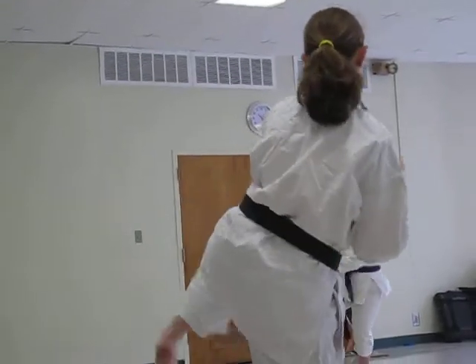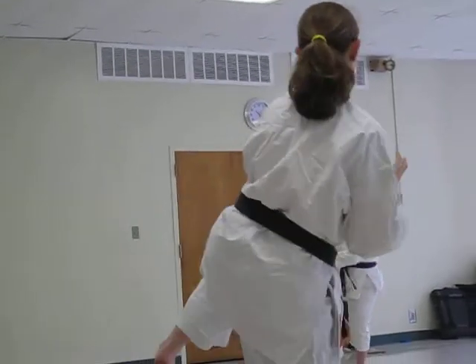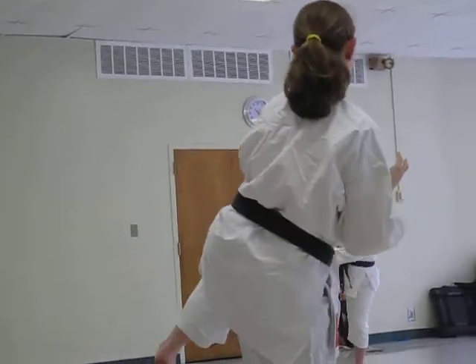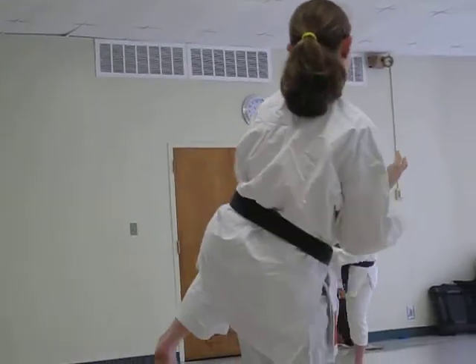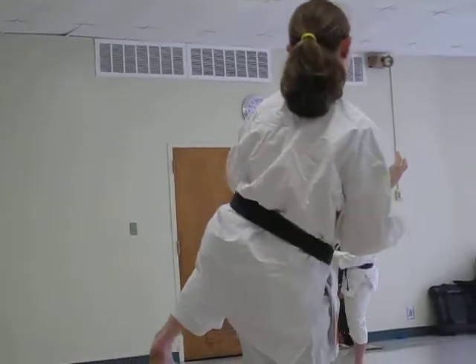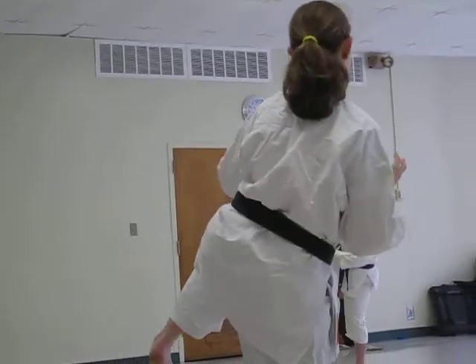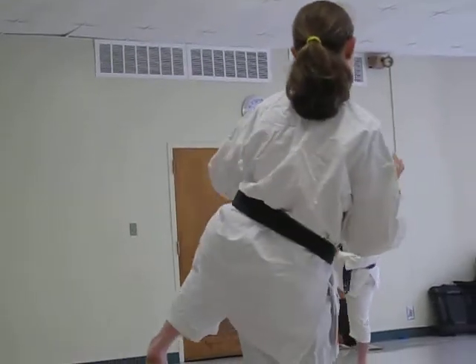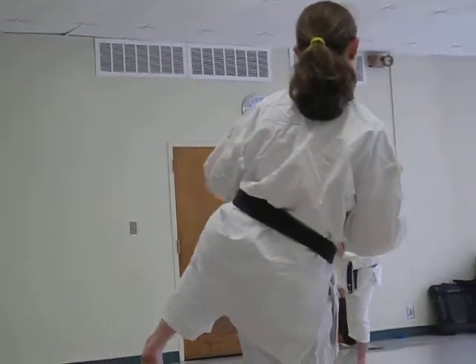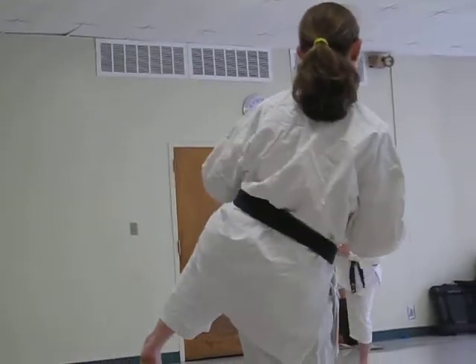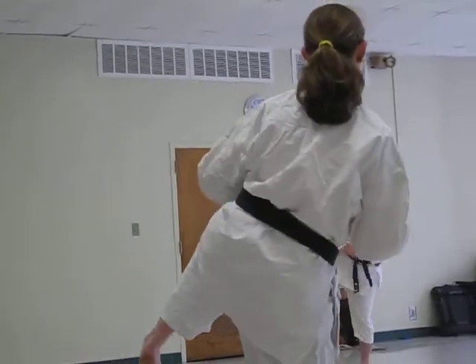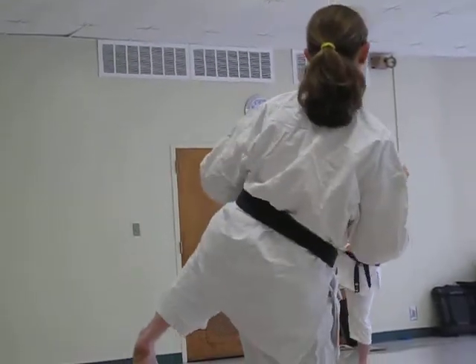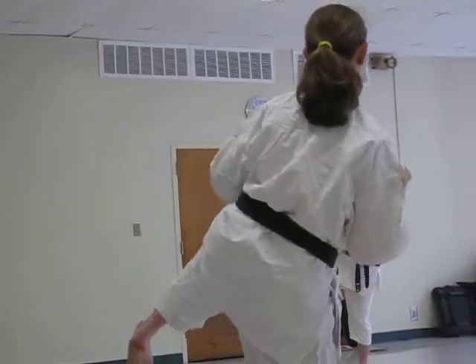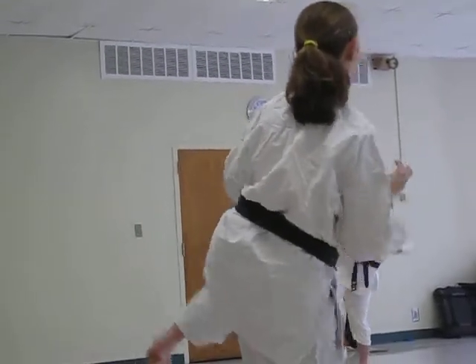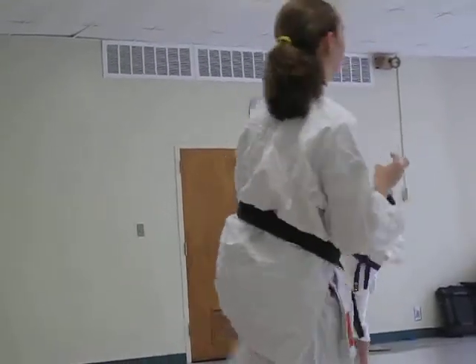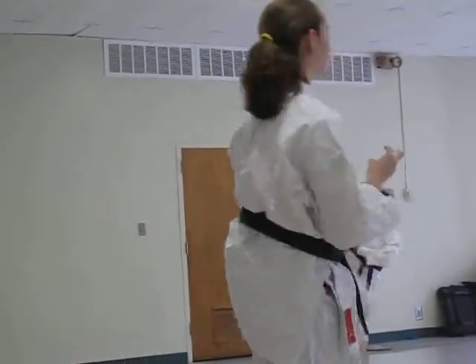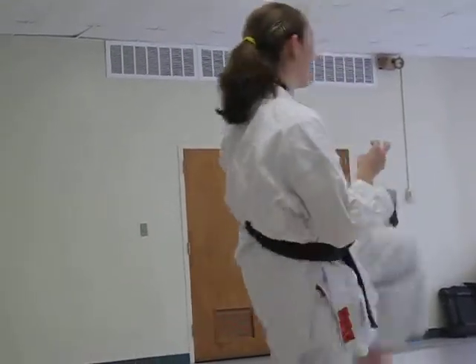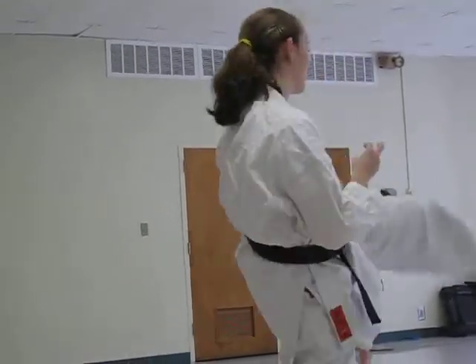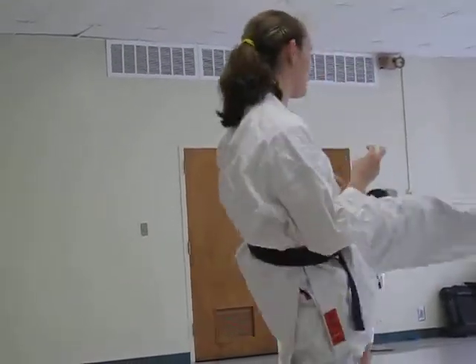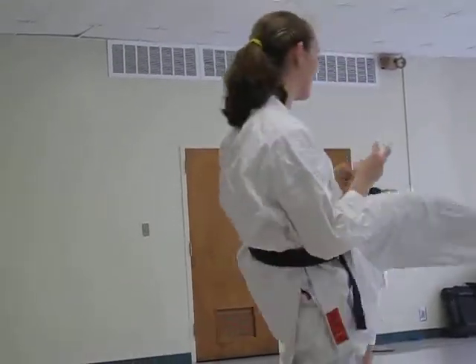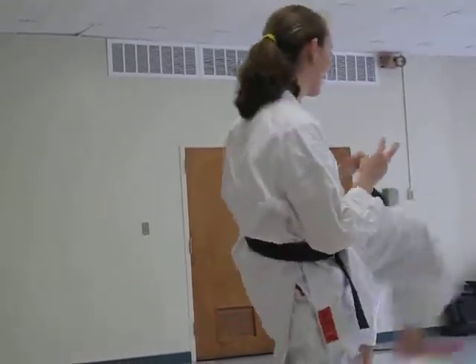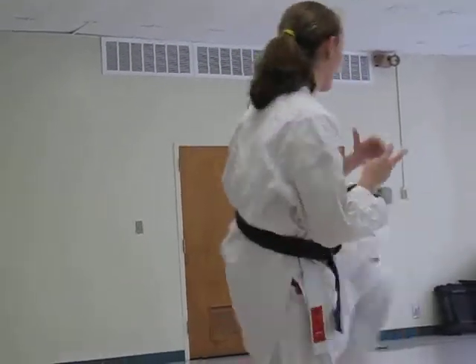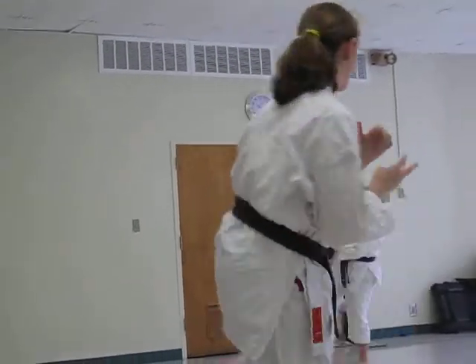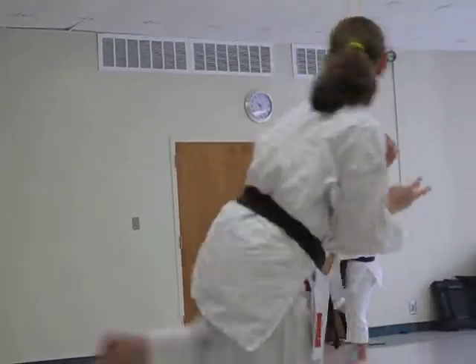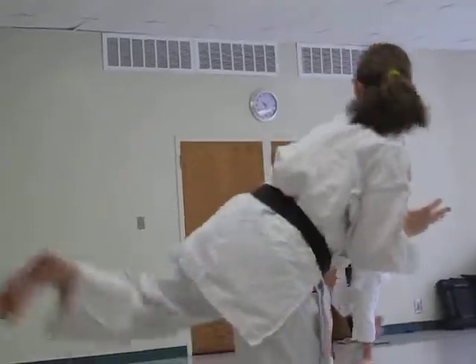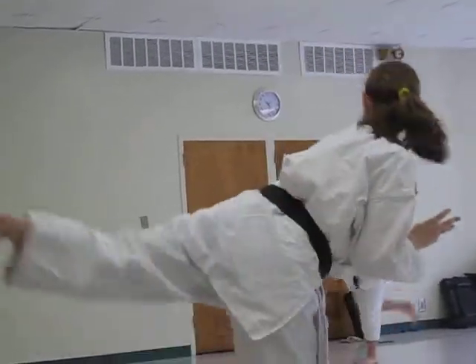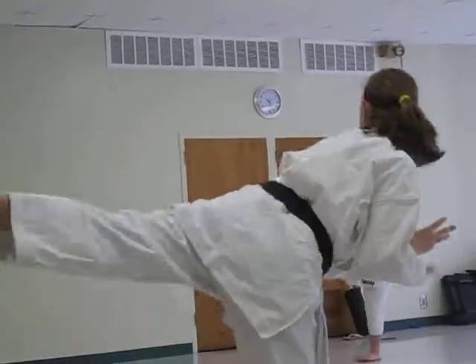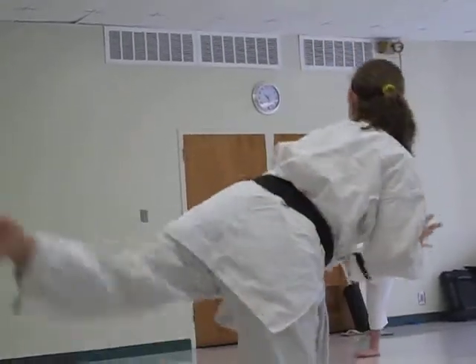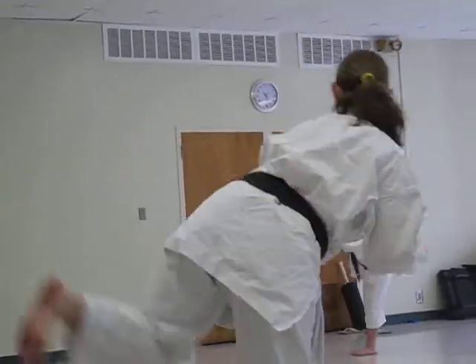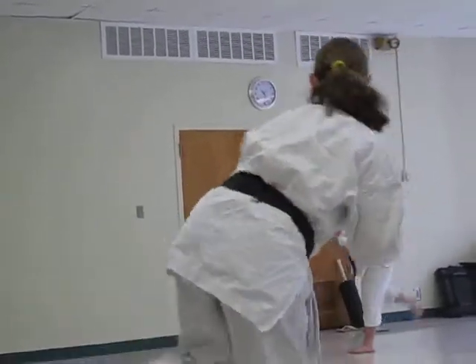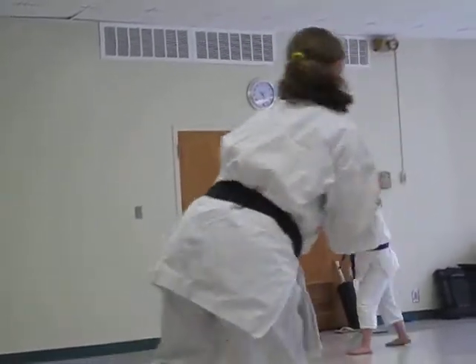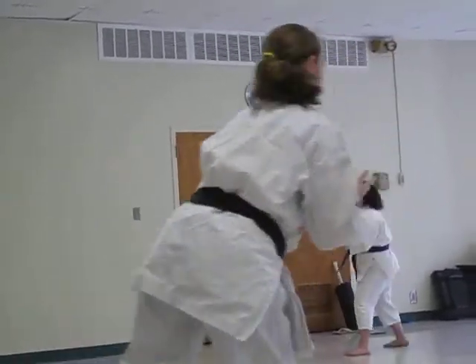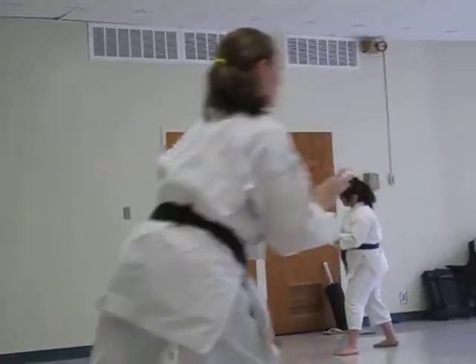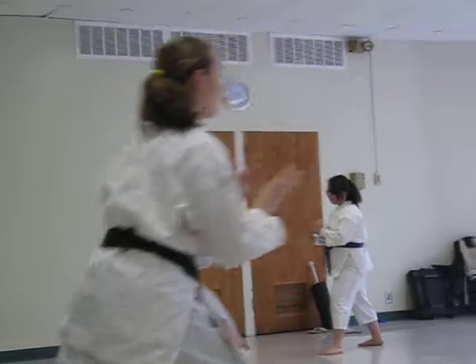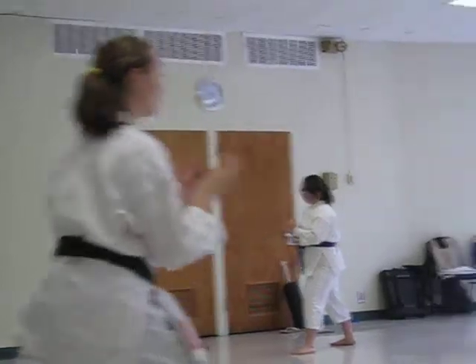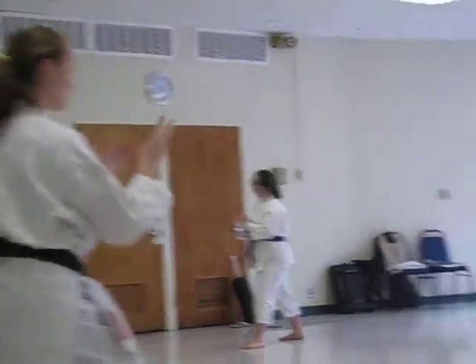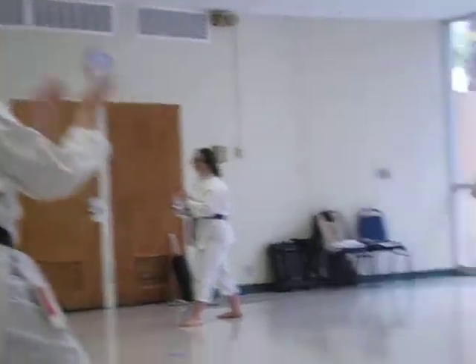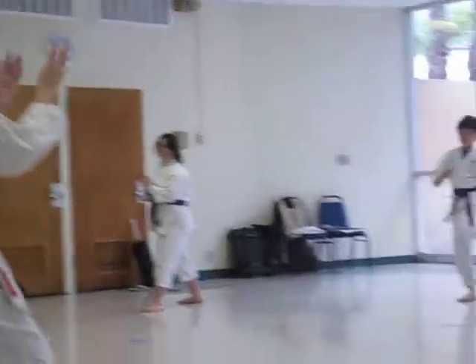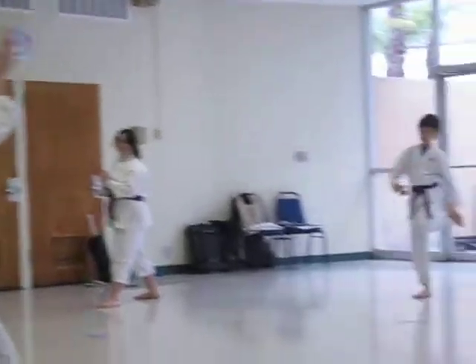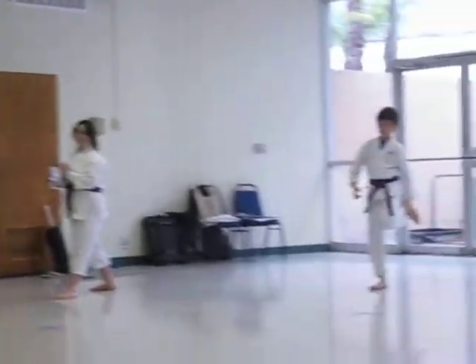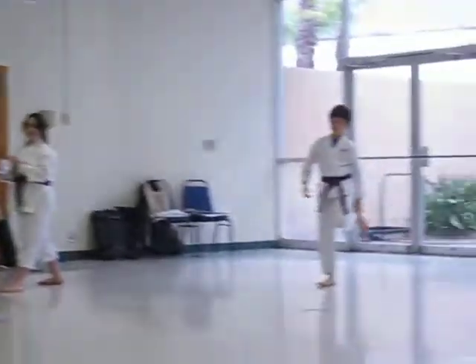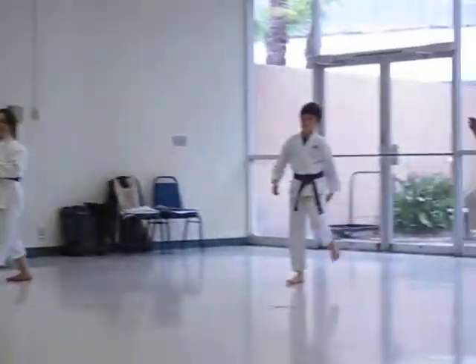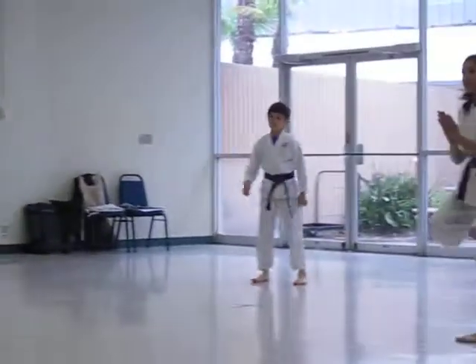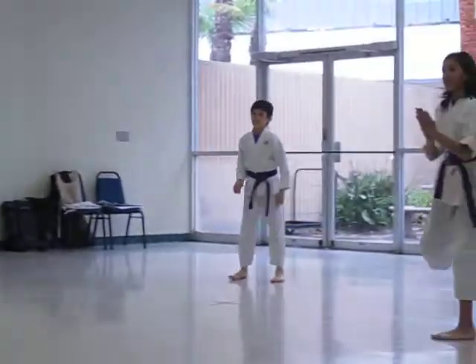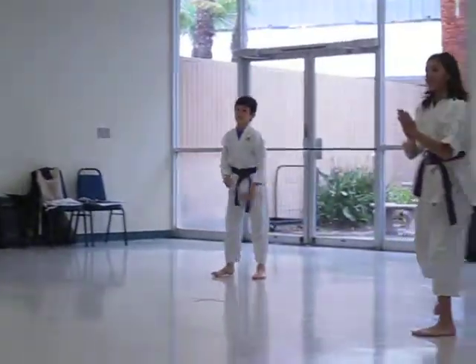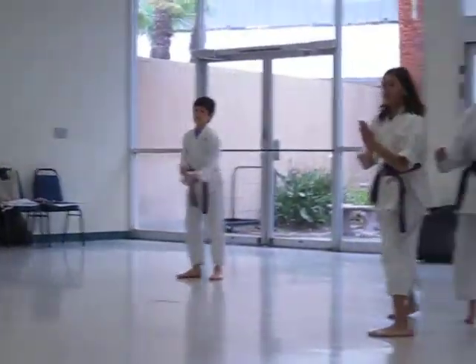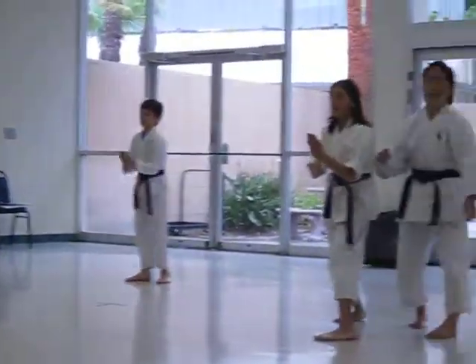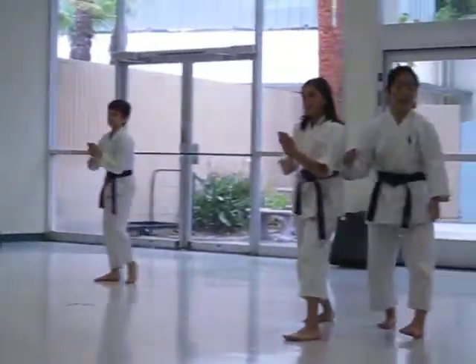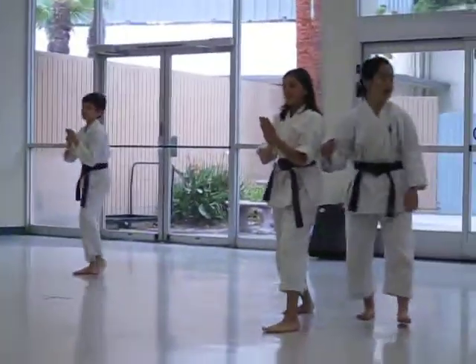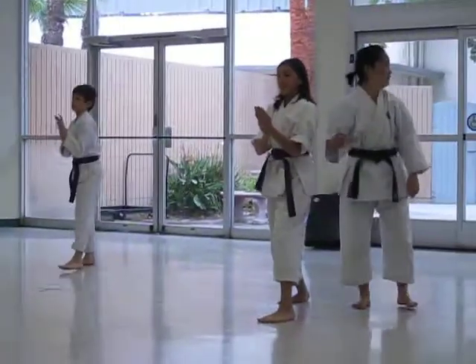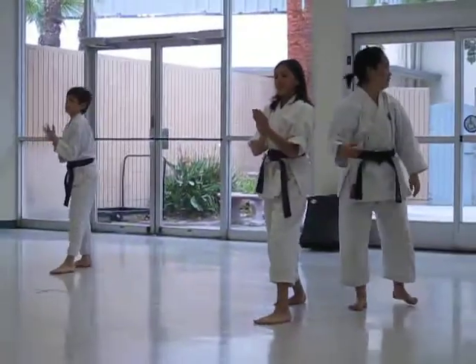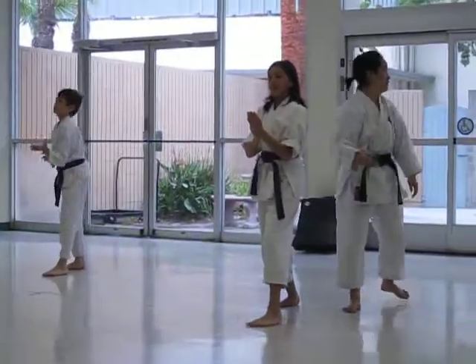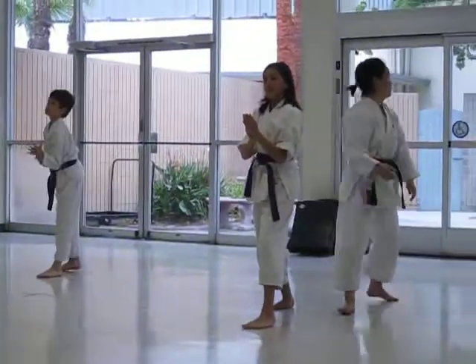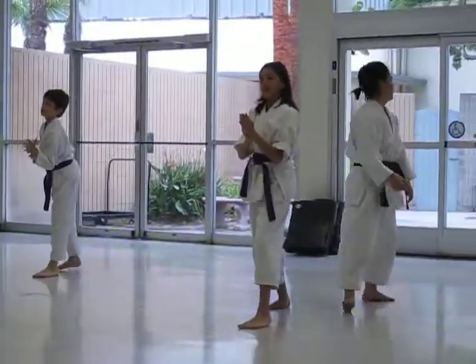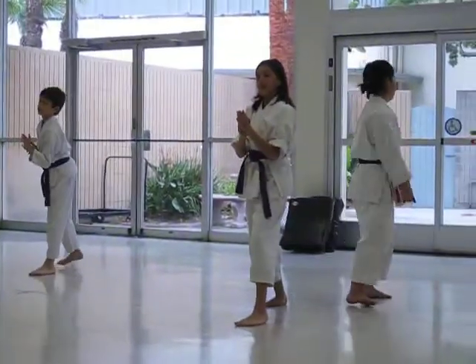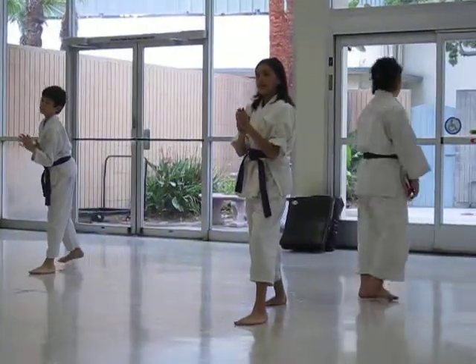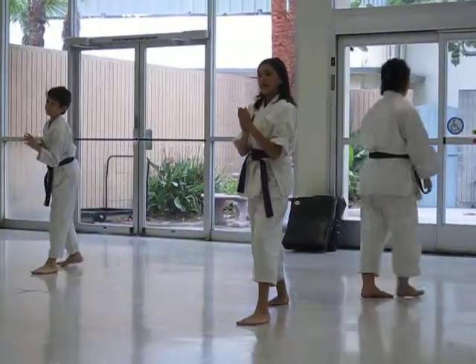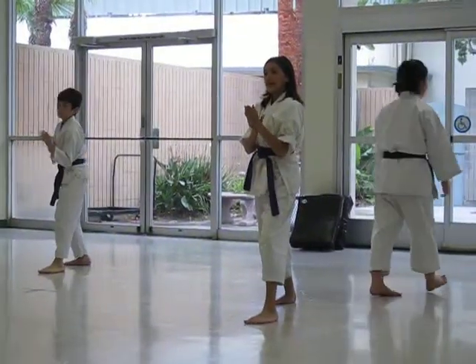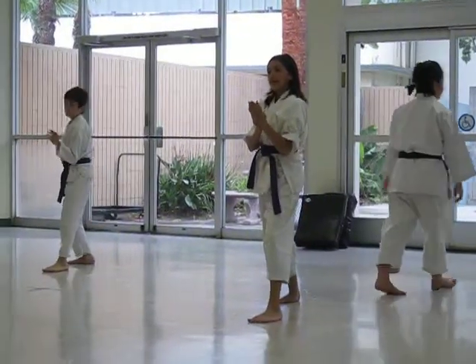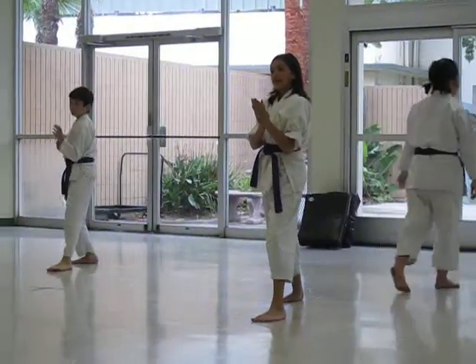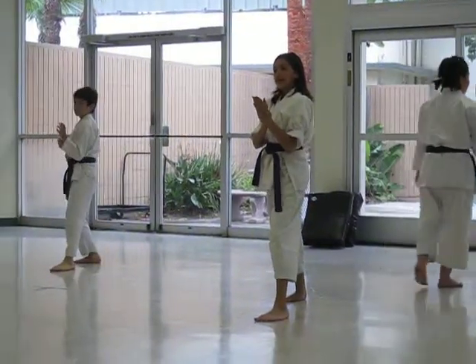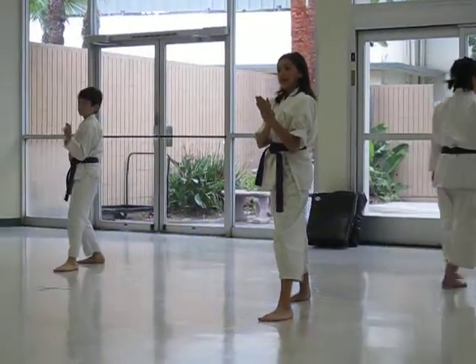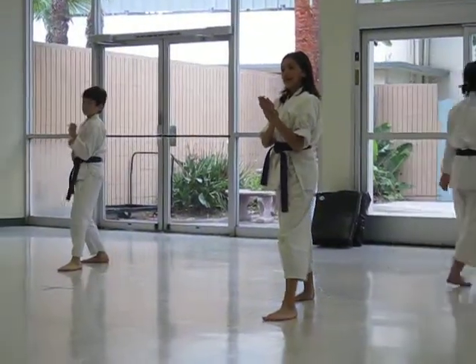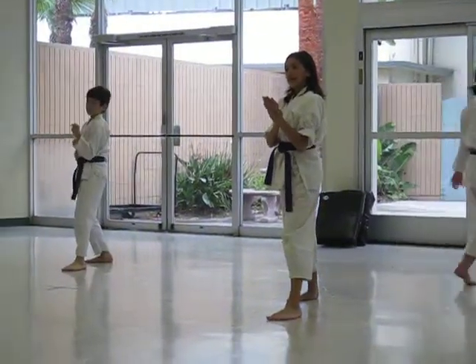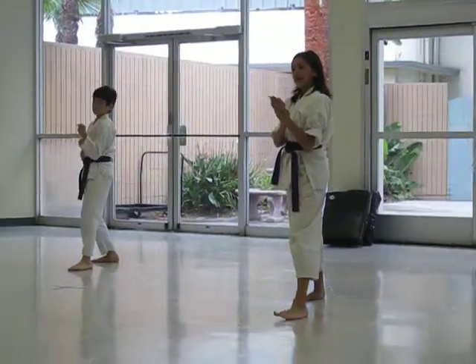Front kick, side snap, side thrust, roundhouse, back kick. So your fingers — I need to see your fingers pointing forward. It's going sideways.